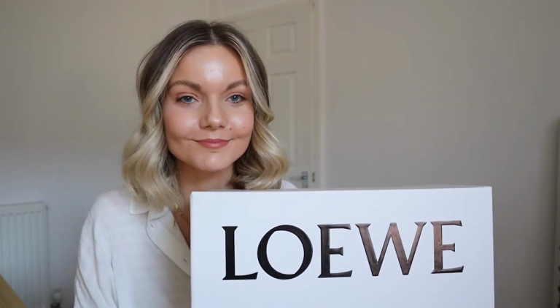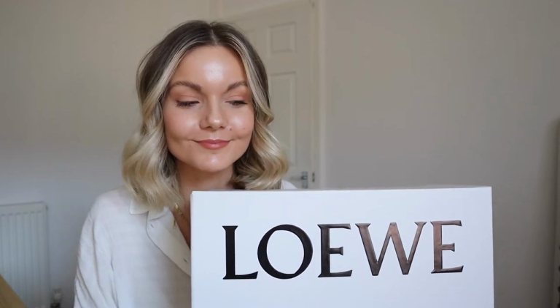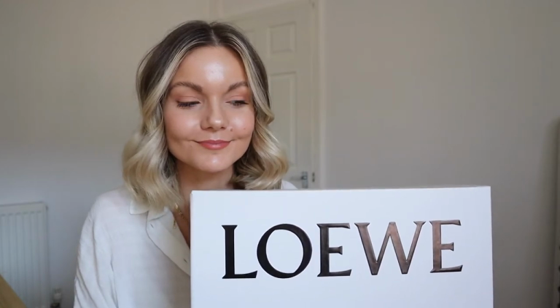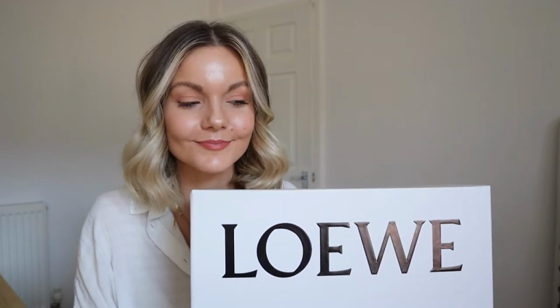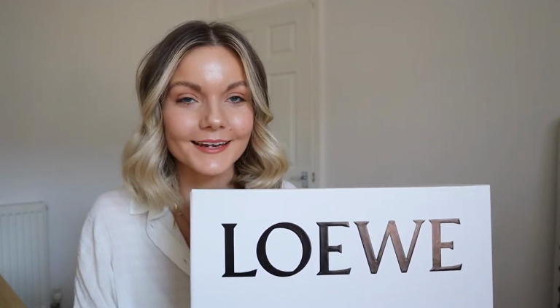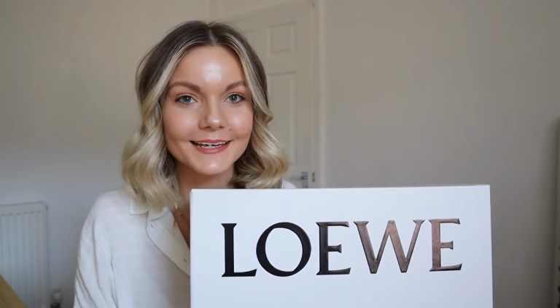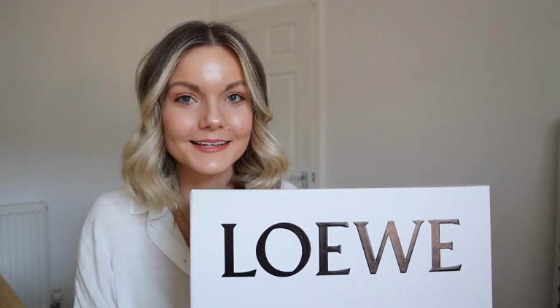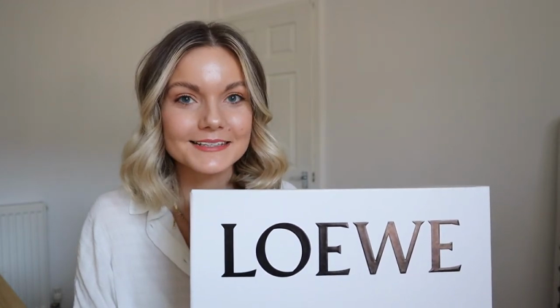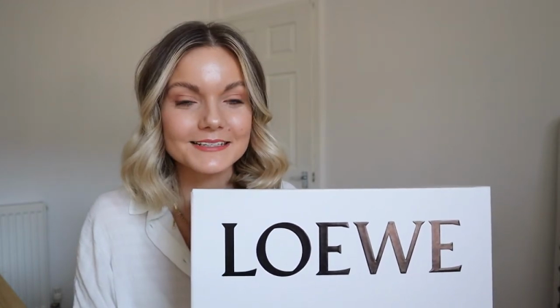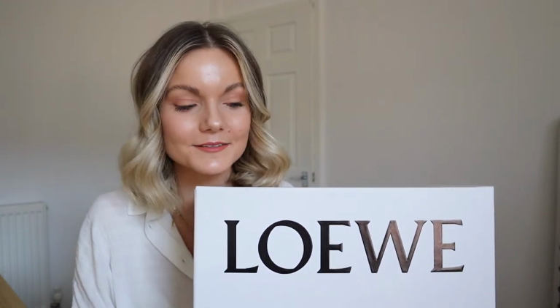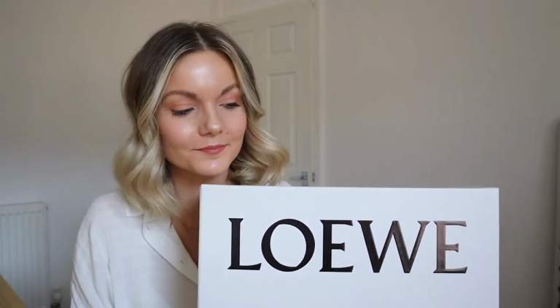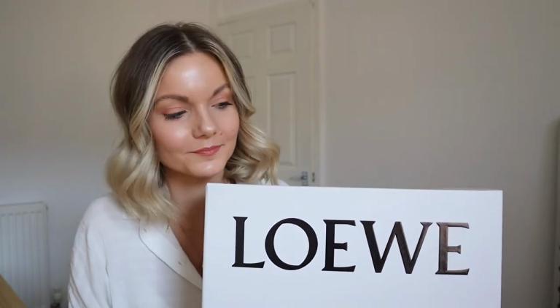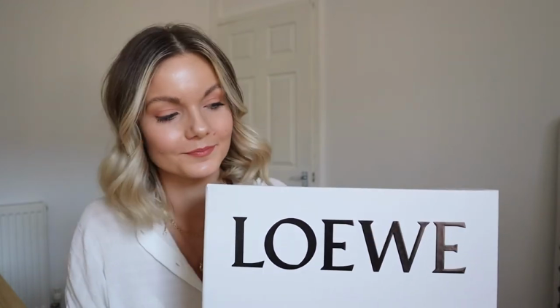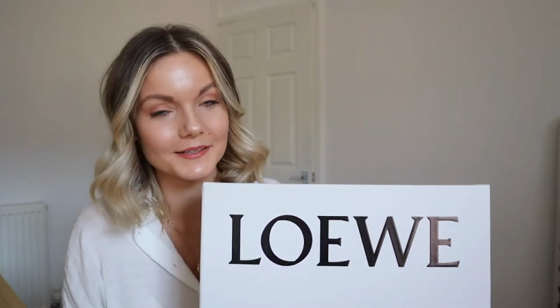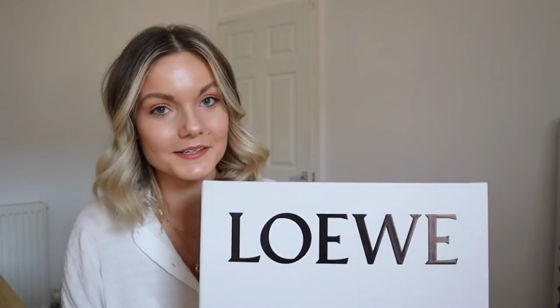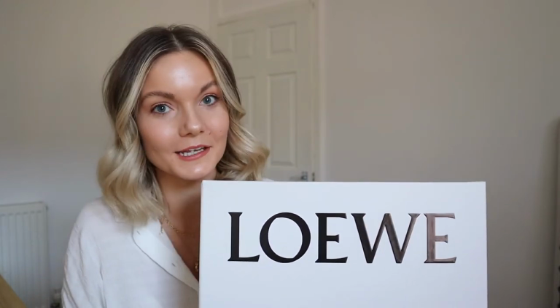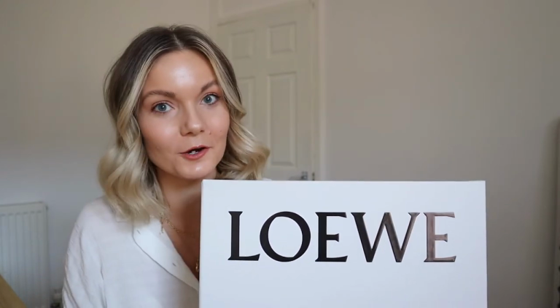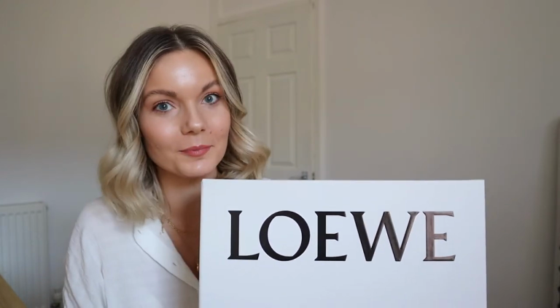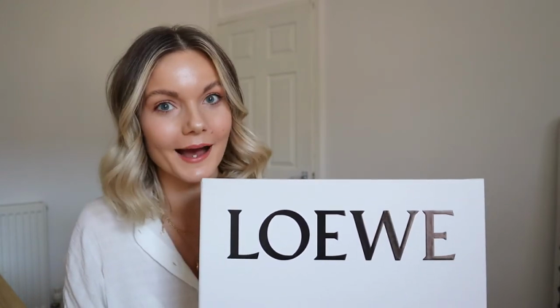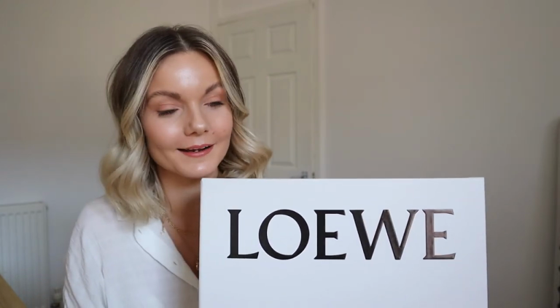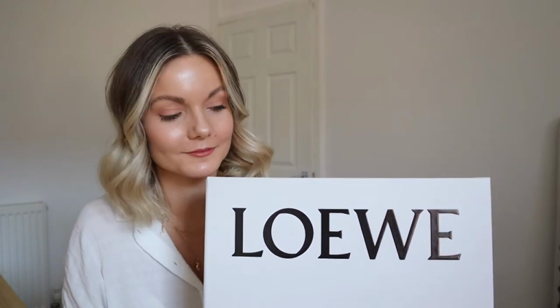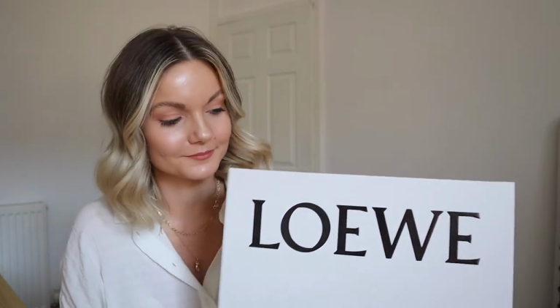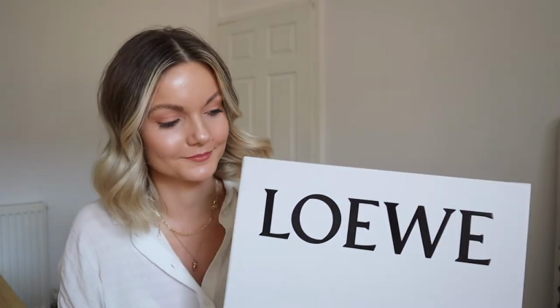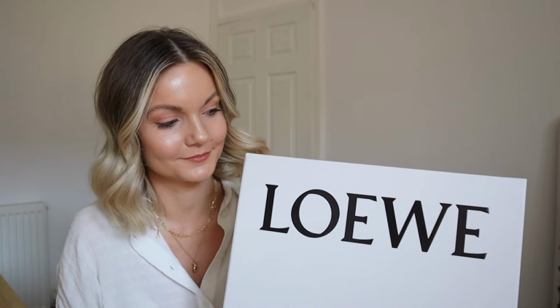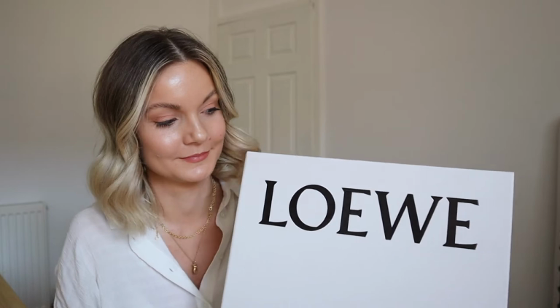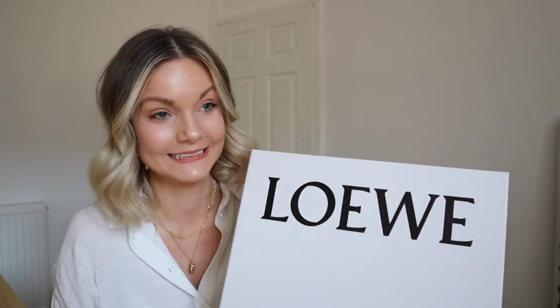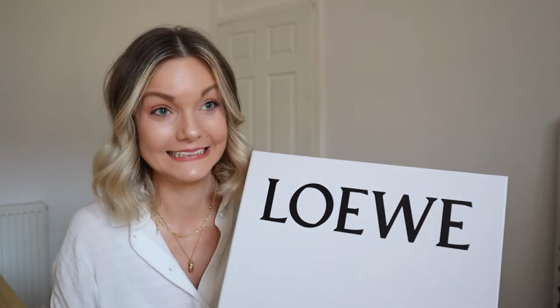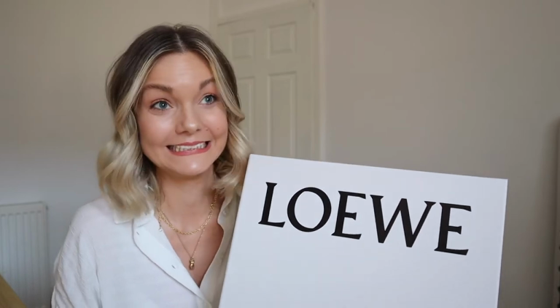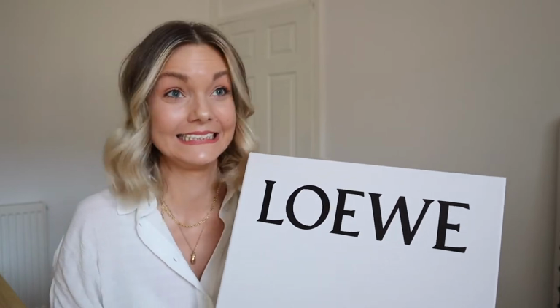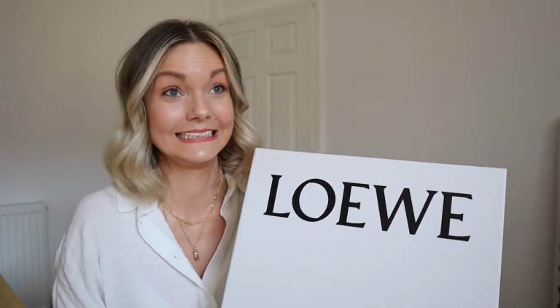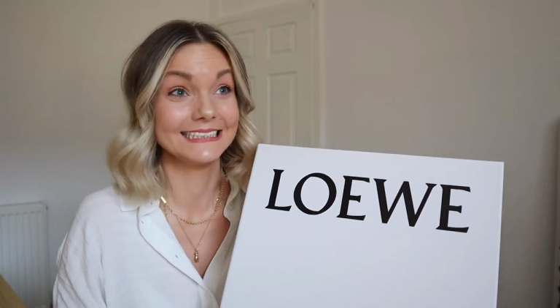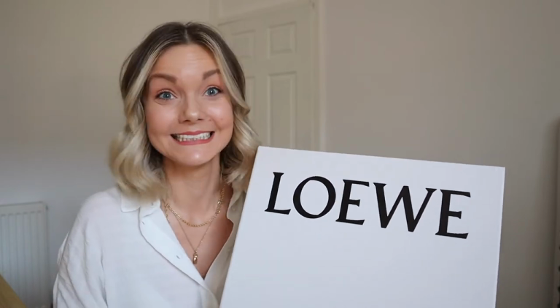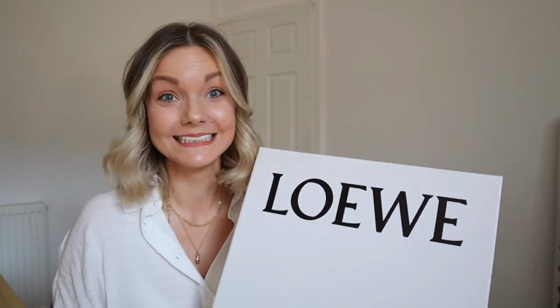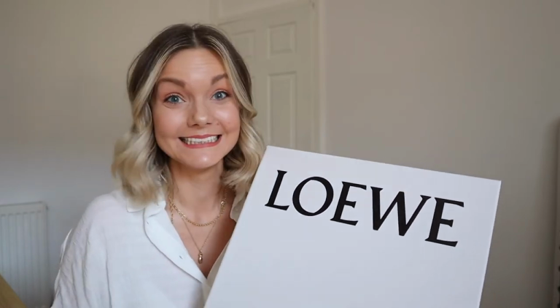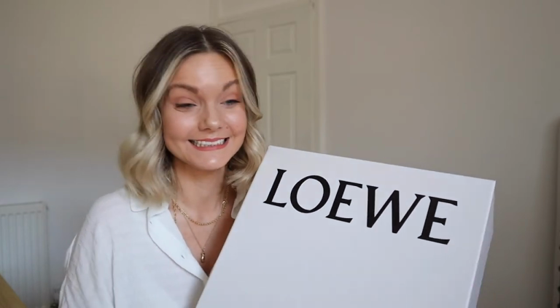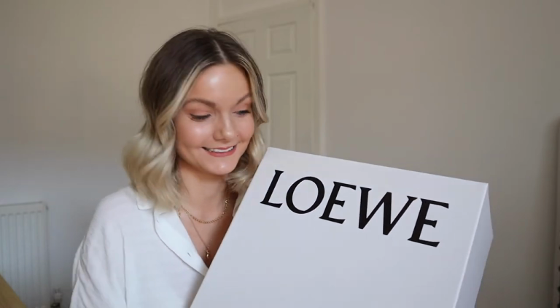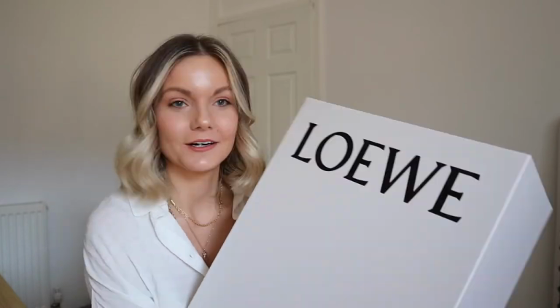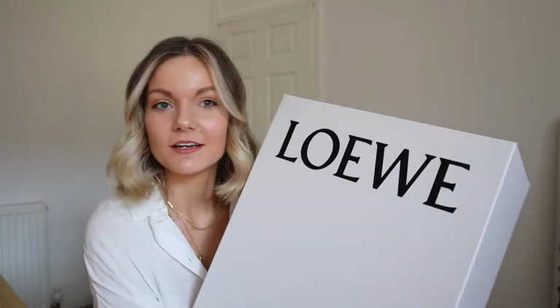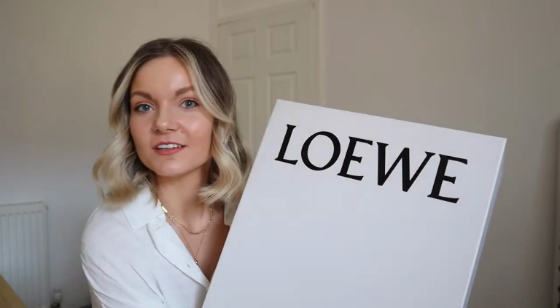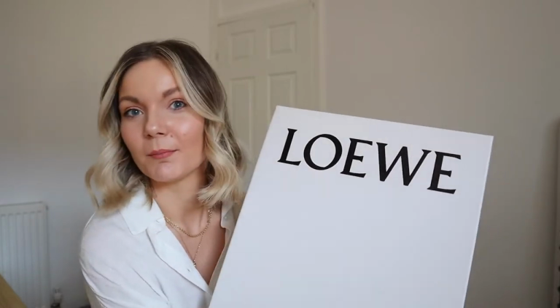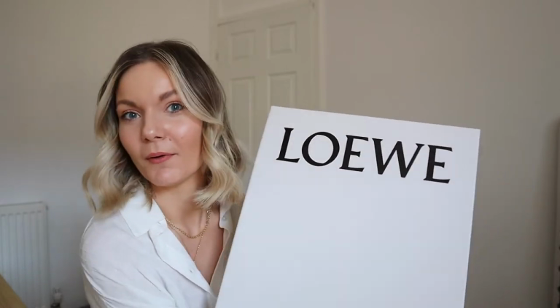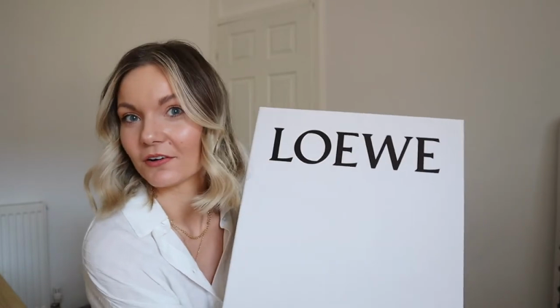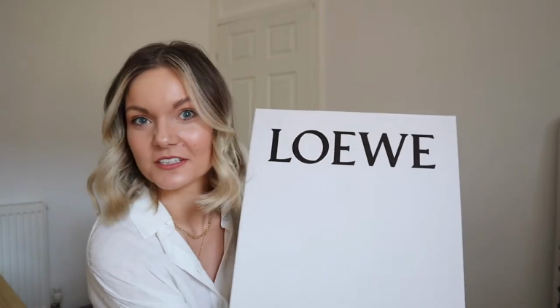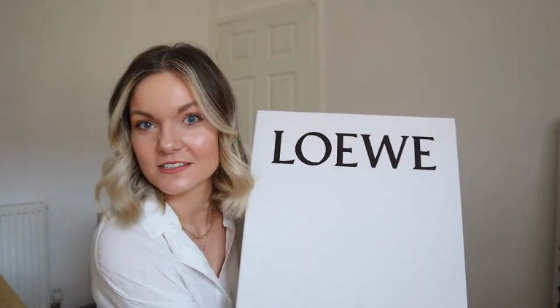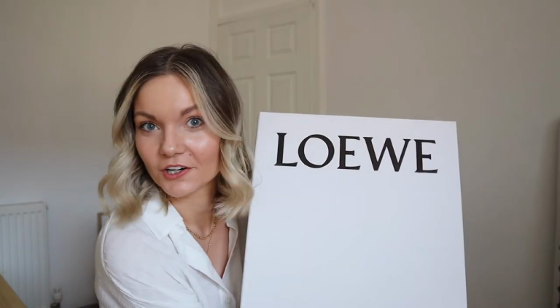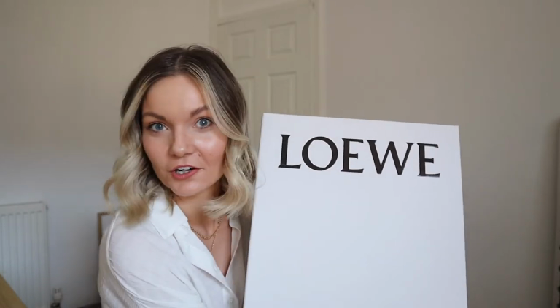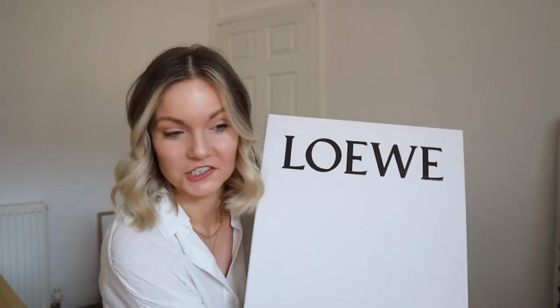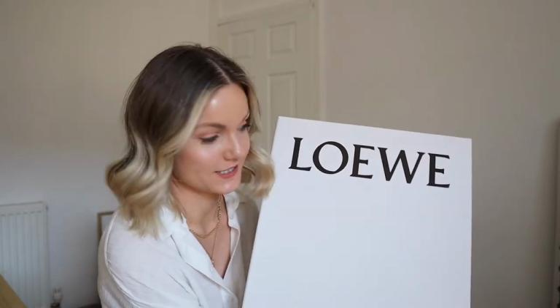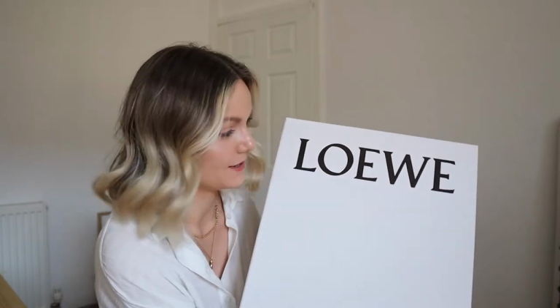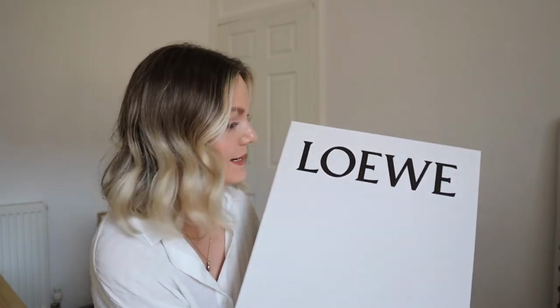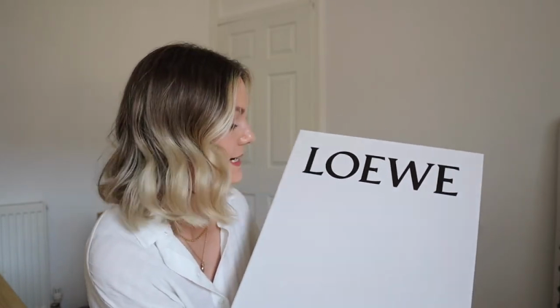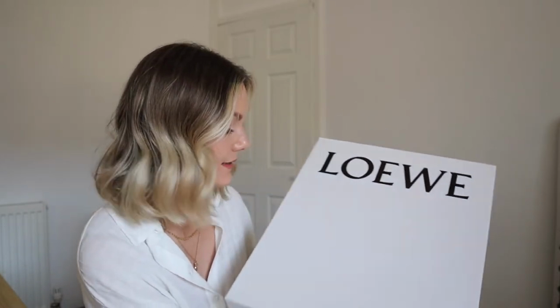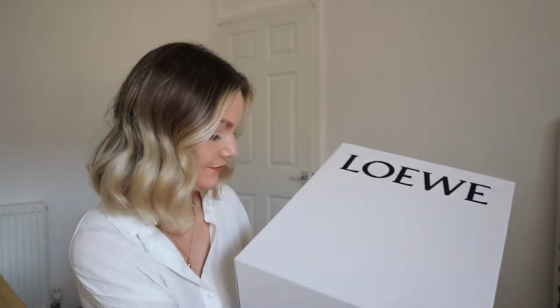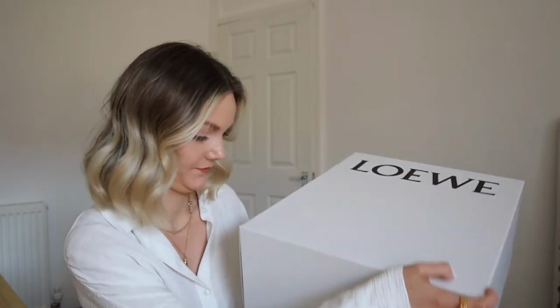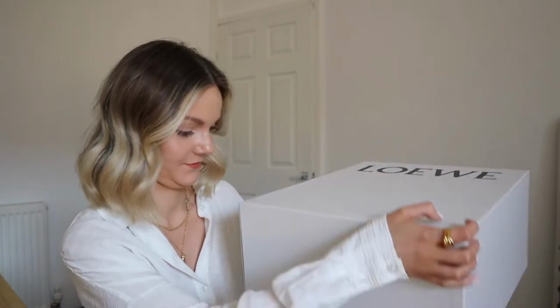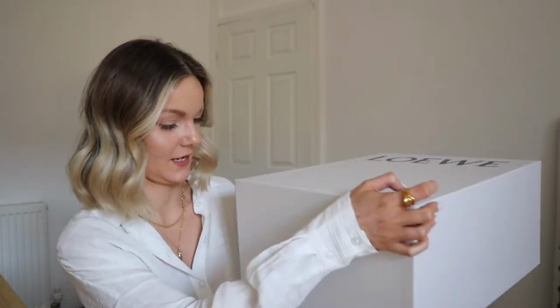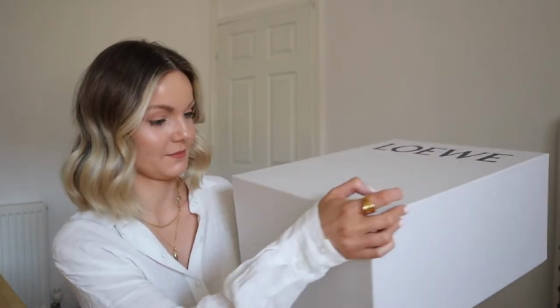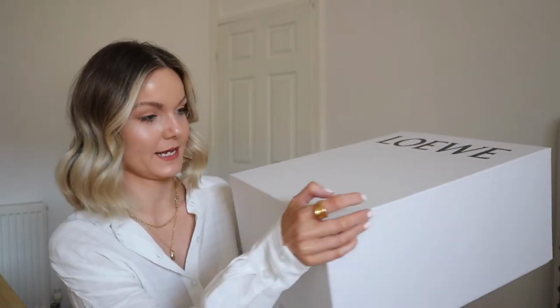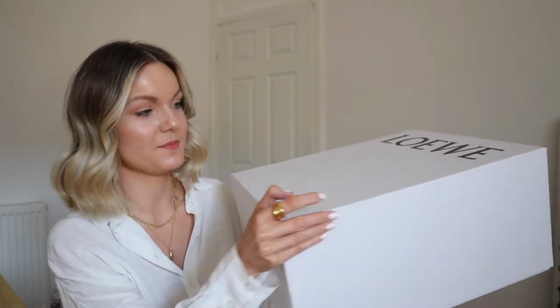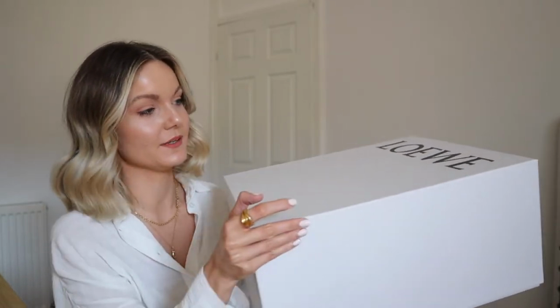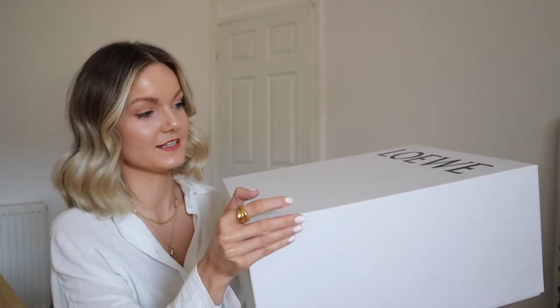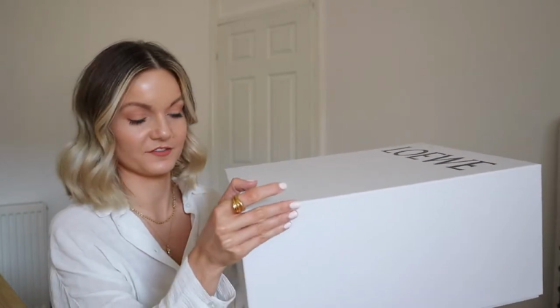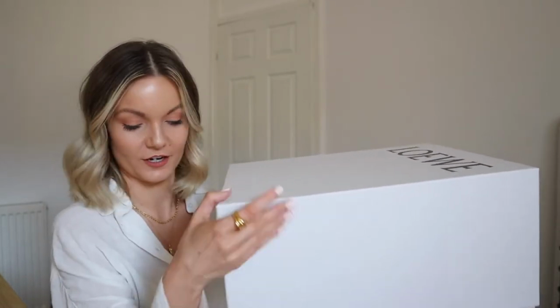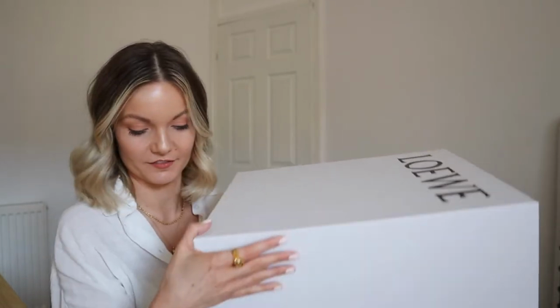Any guesses? It's a Loewe bag! Even the box is gorgeous — I'm keeping this forever.